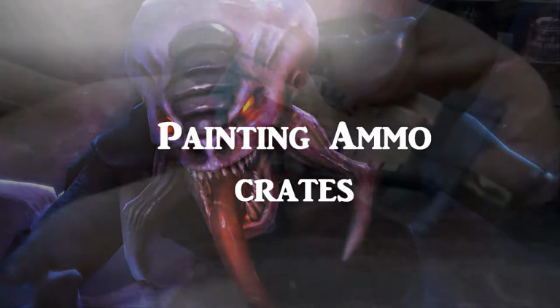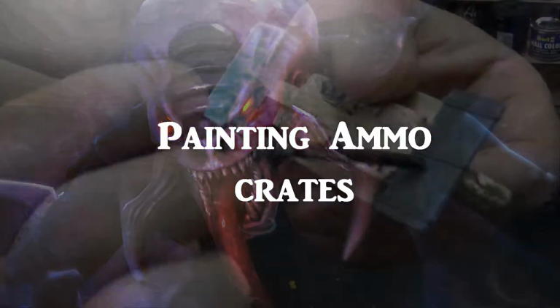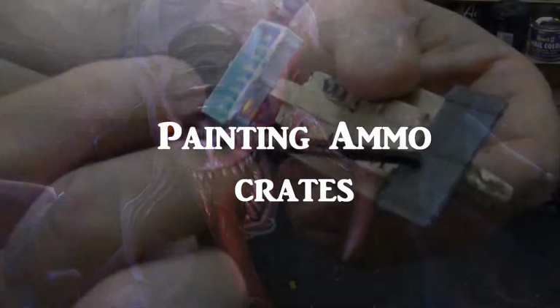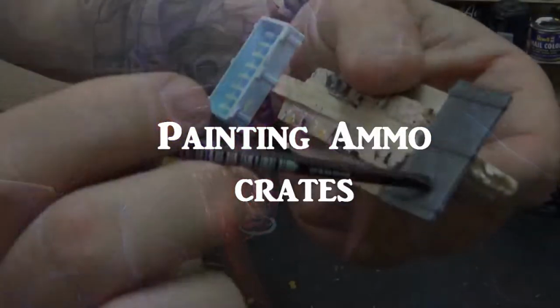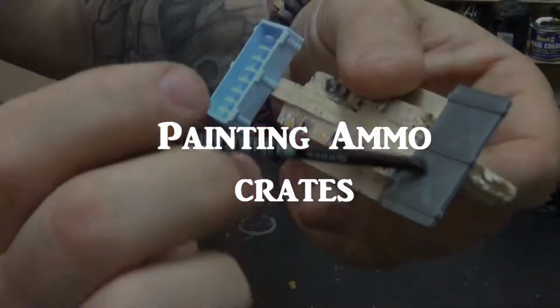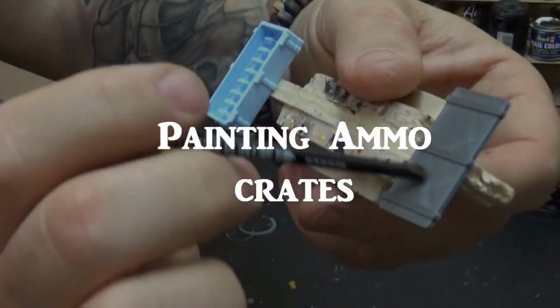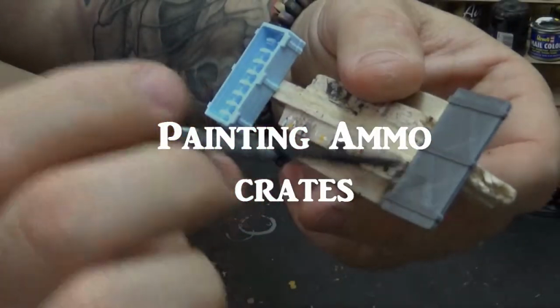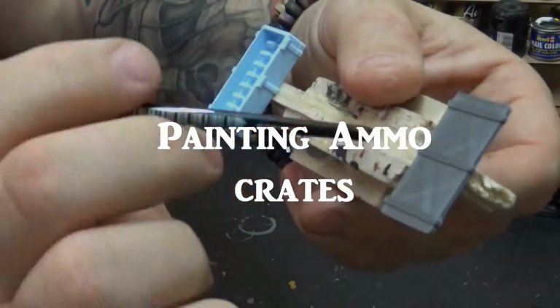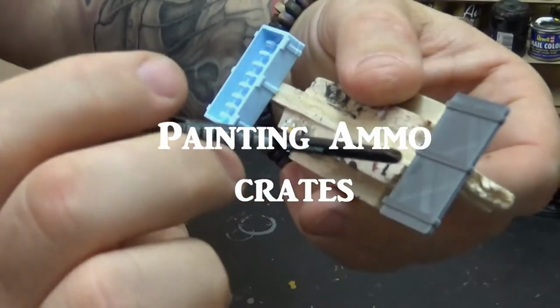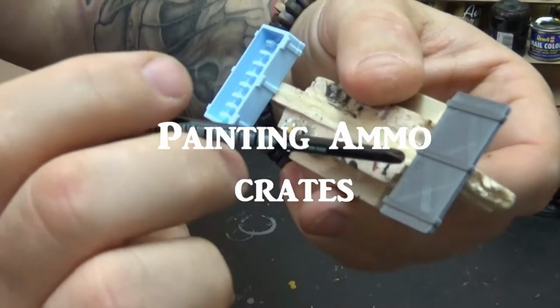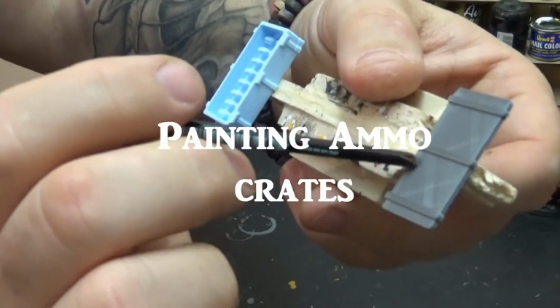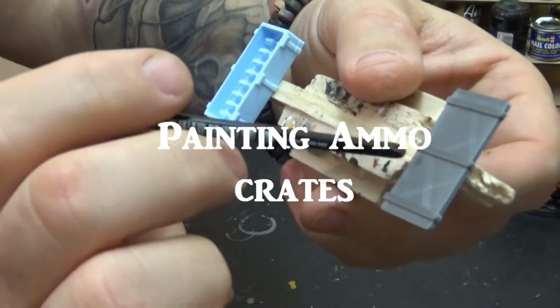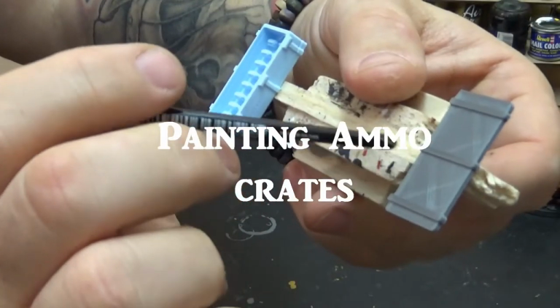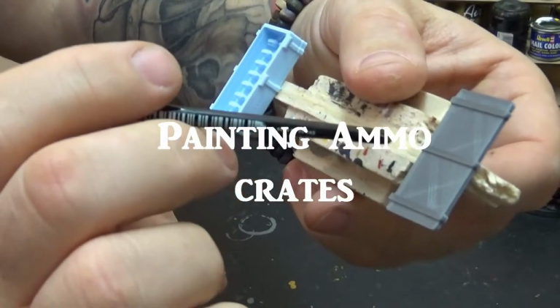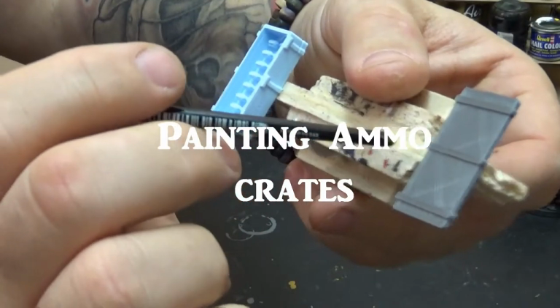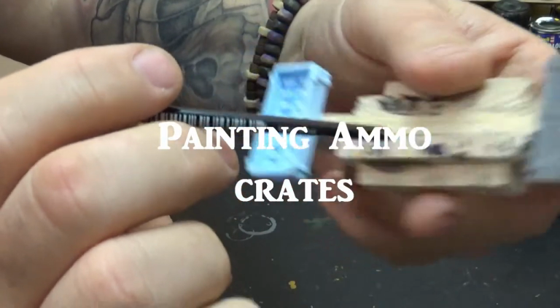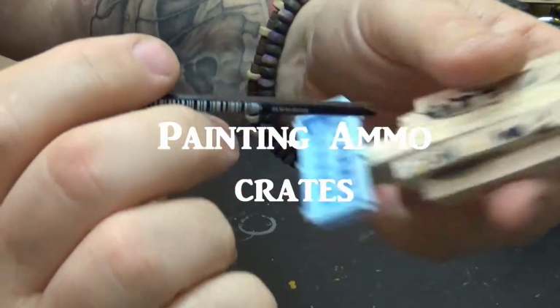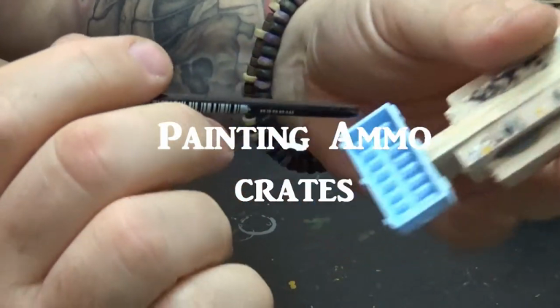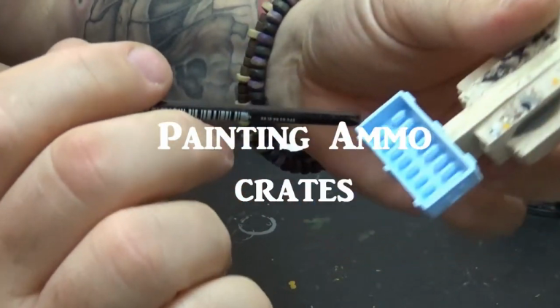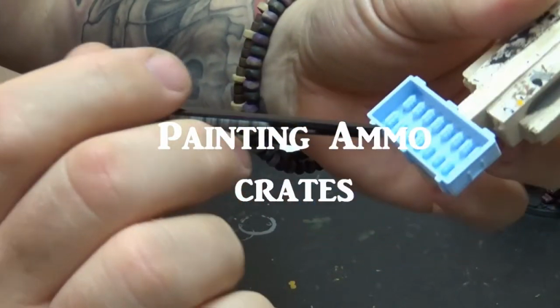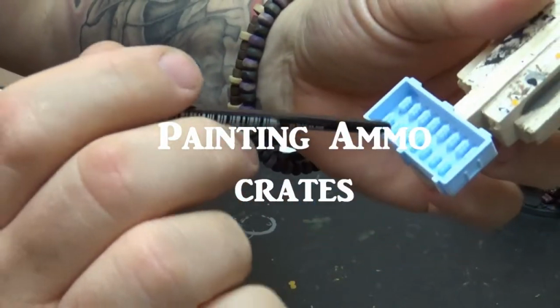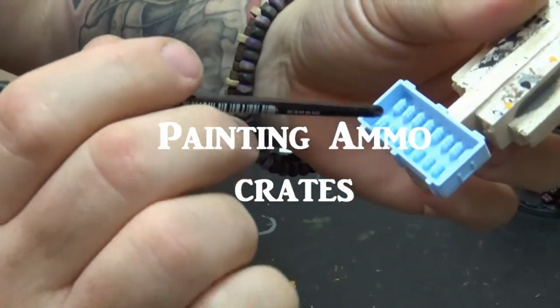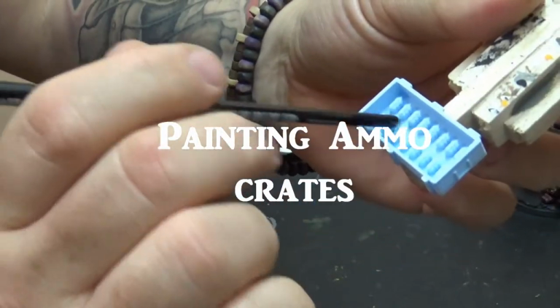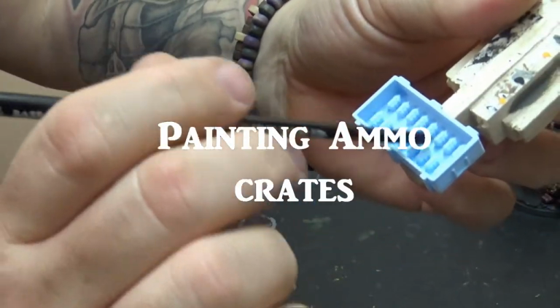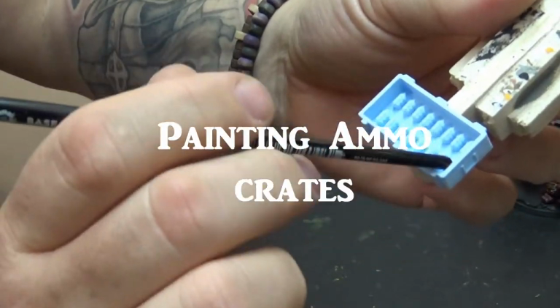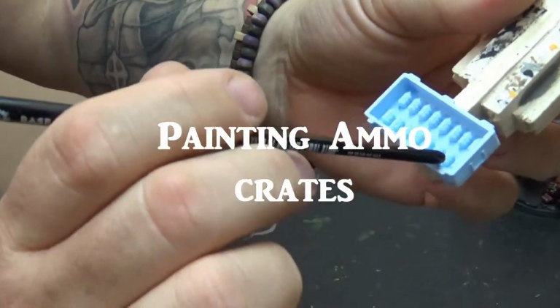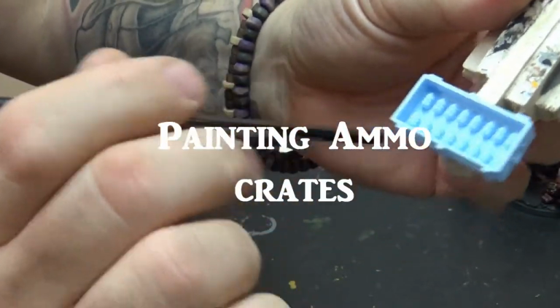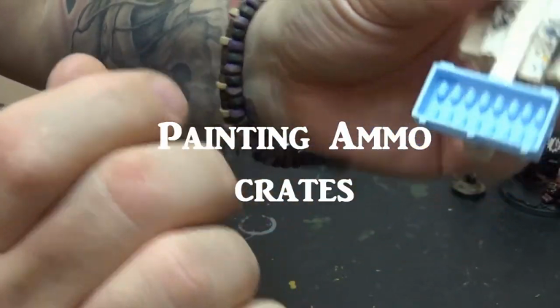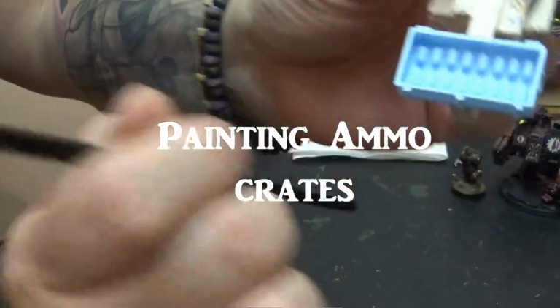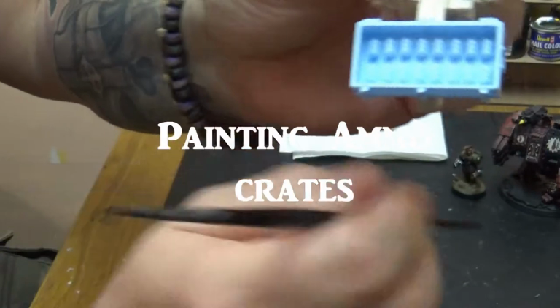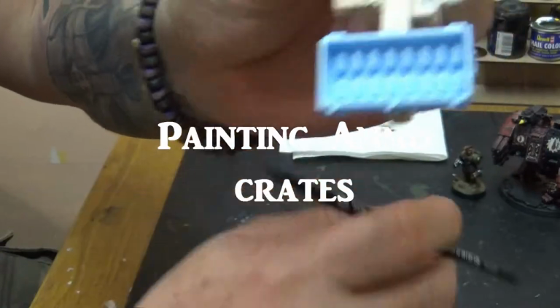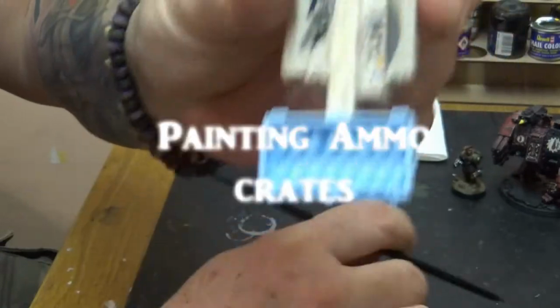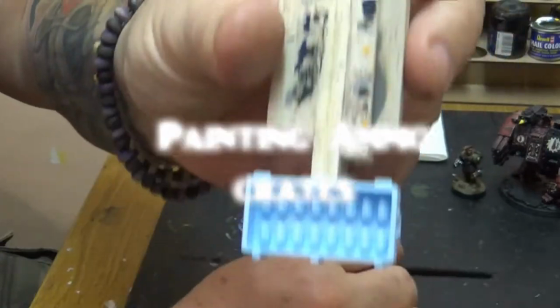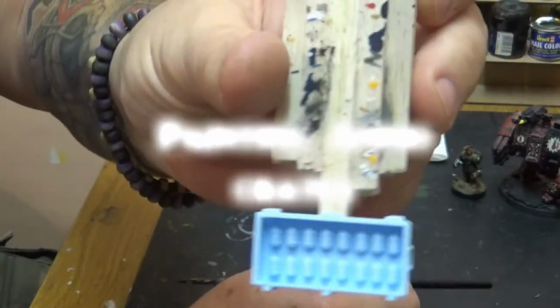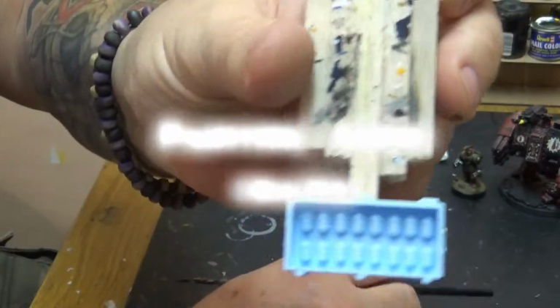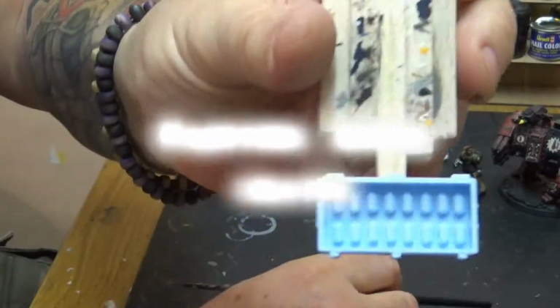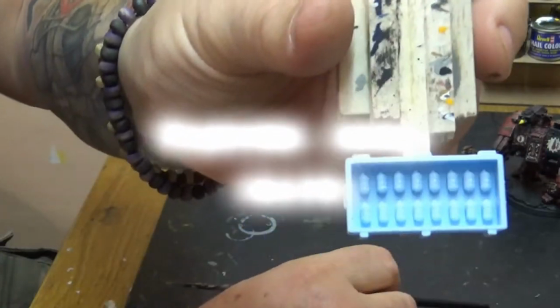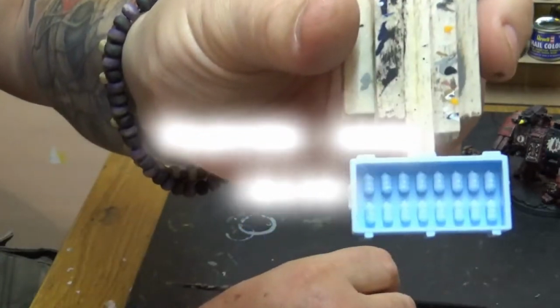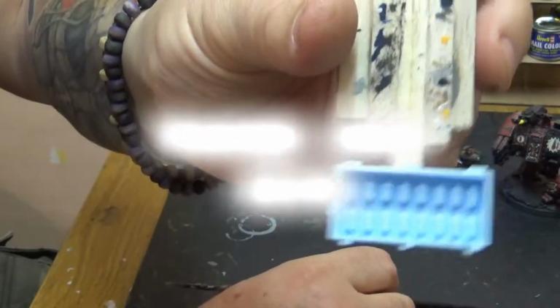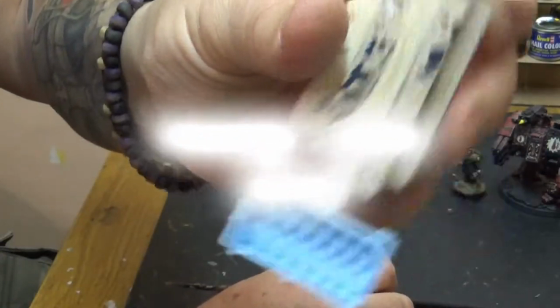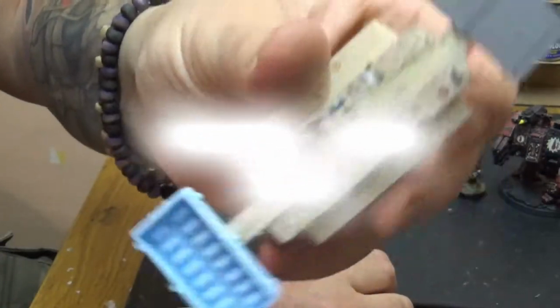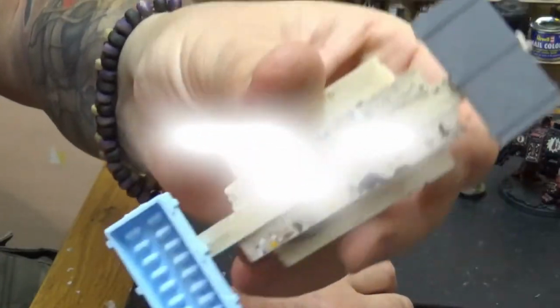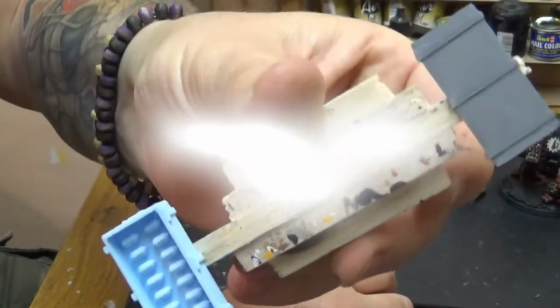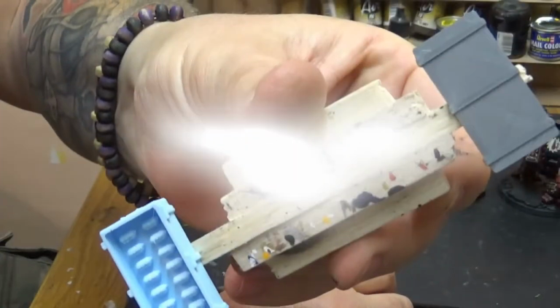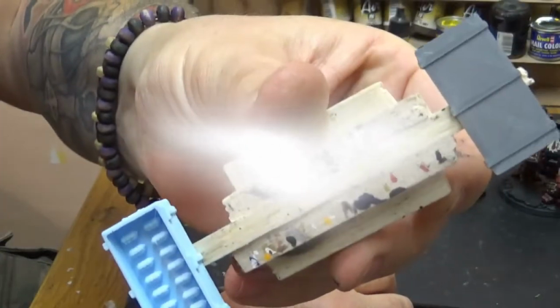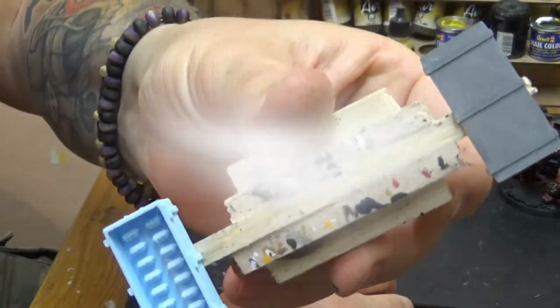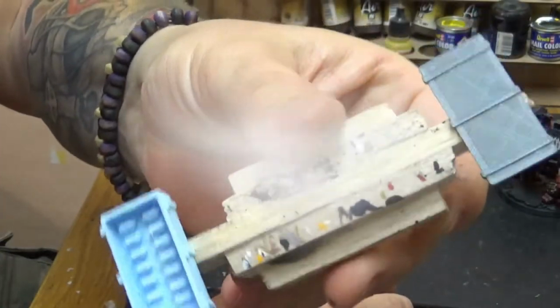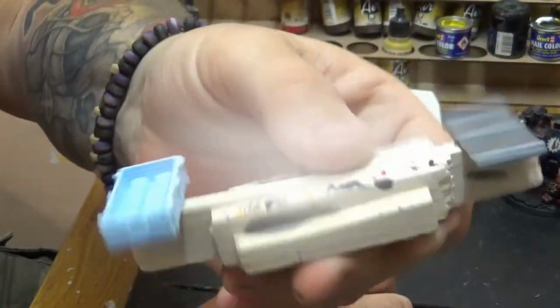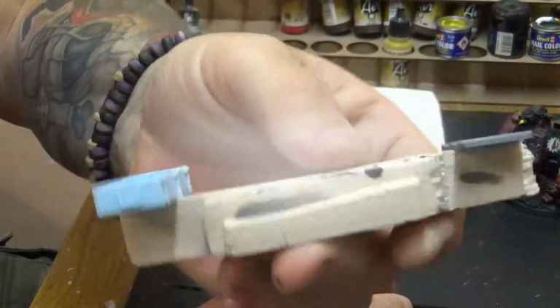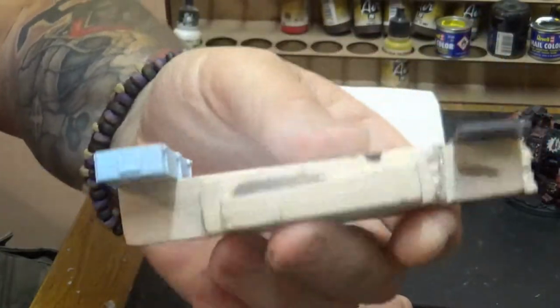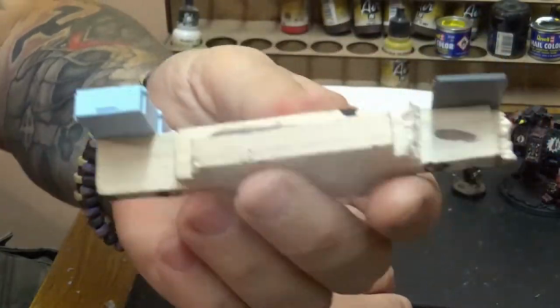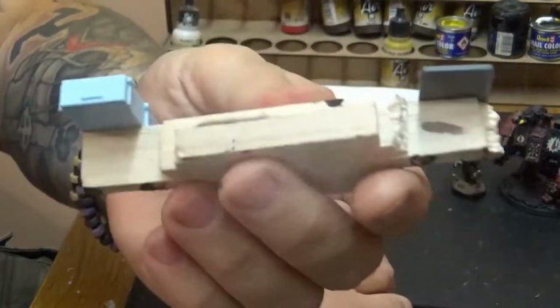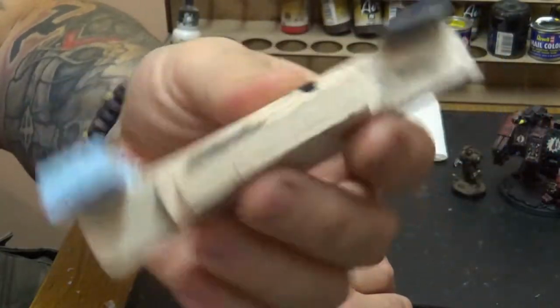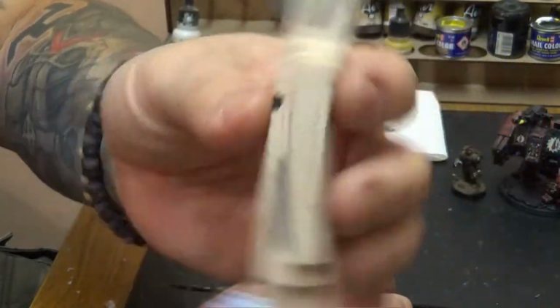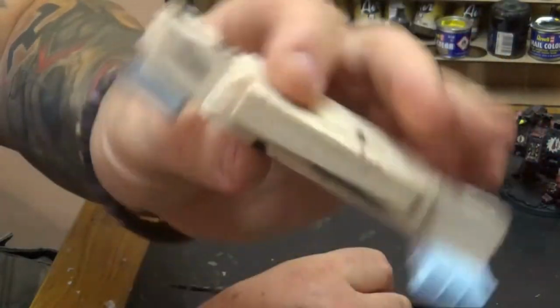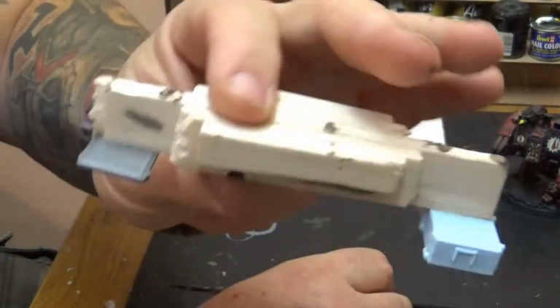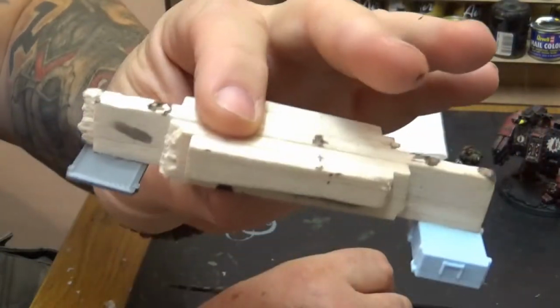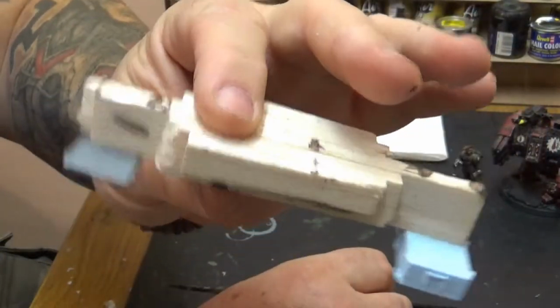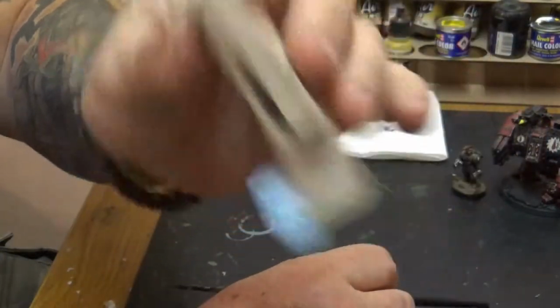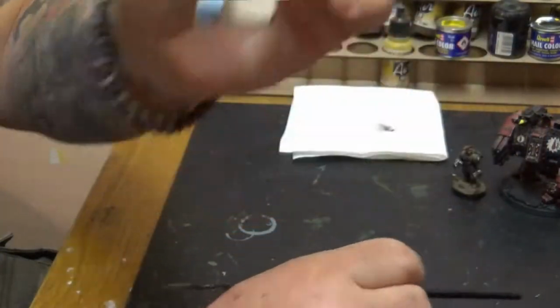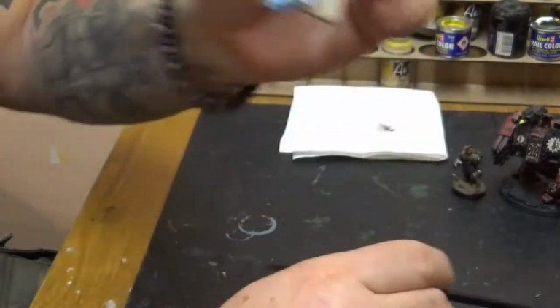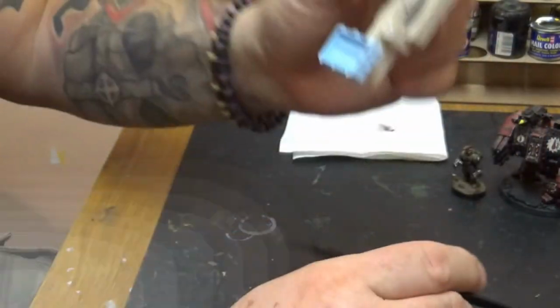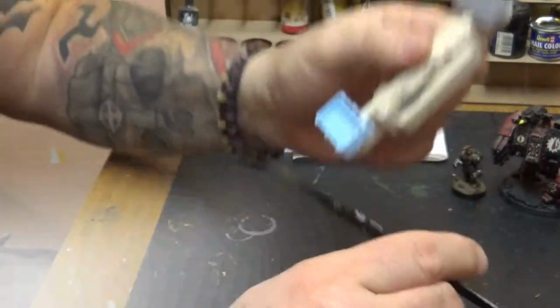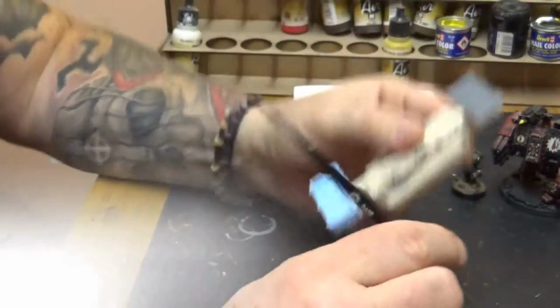Hello and welcome to WarGamesGurus. Looking at this crate, we've got a load of grenades — that's an ammunition crate and we're going to paint it up today.